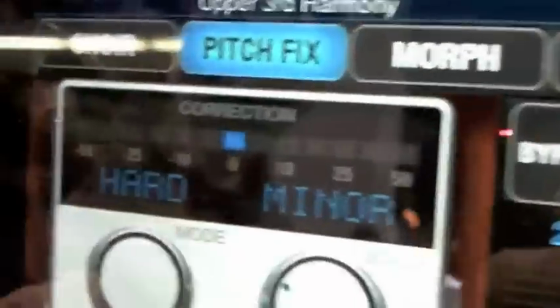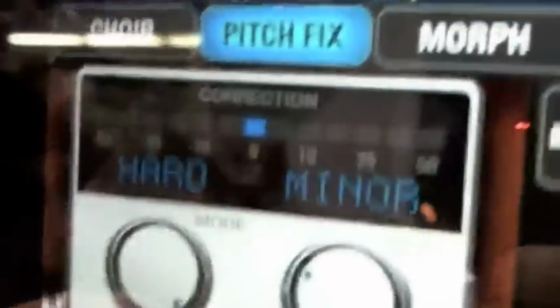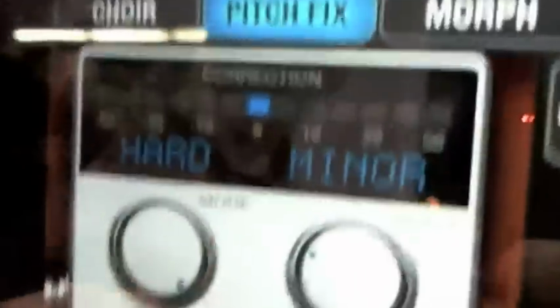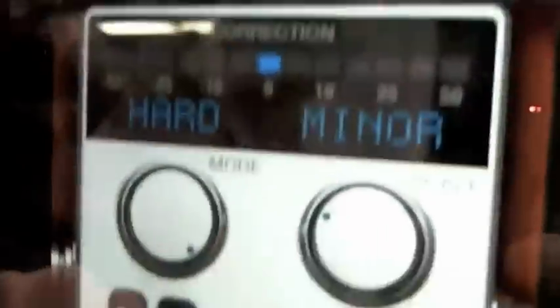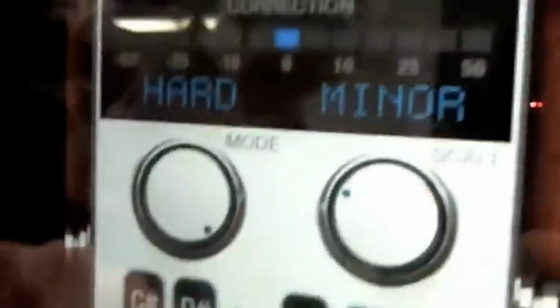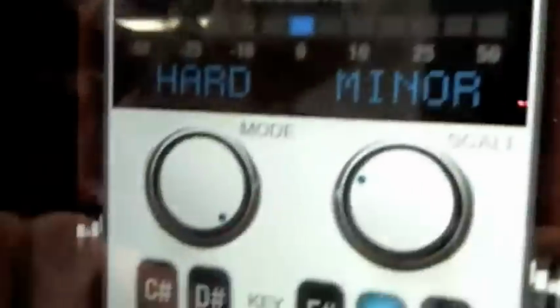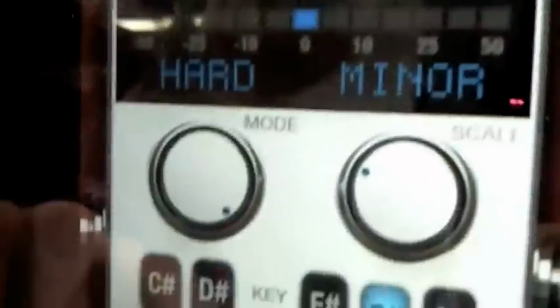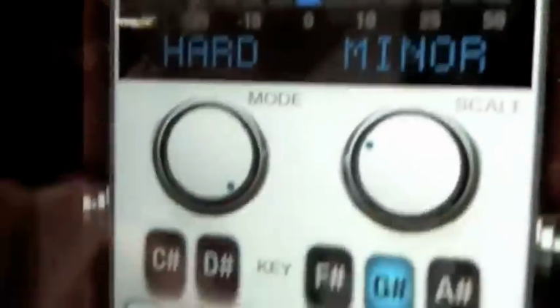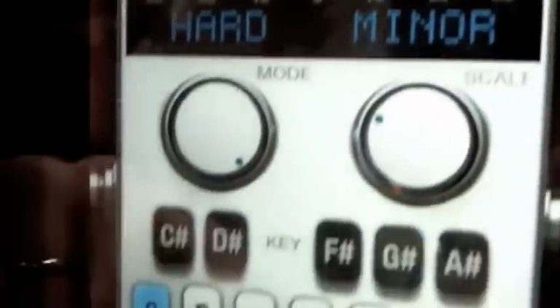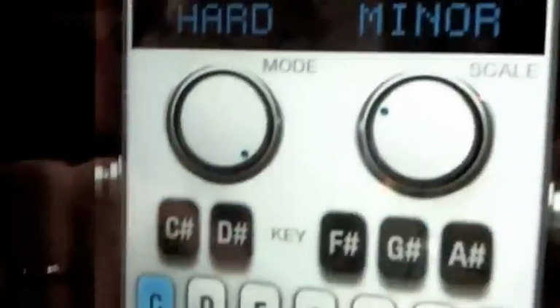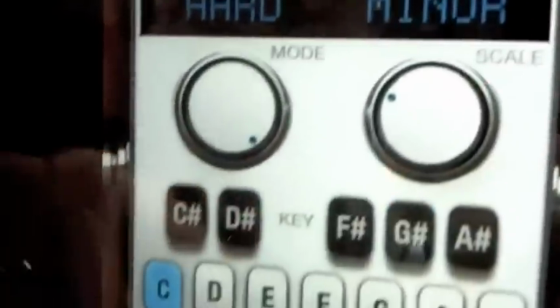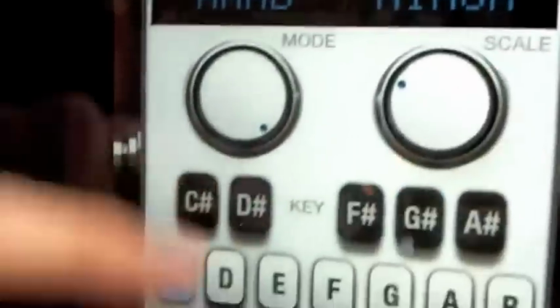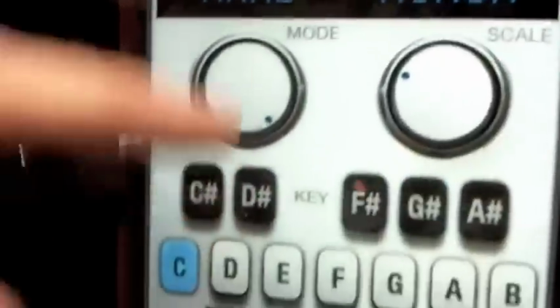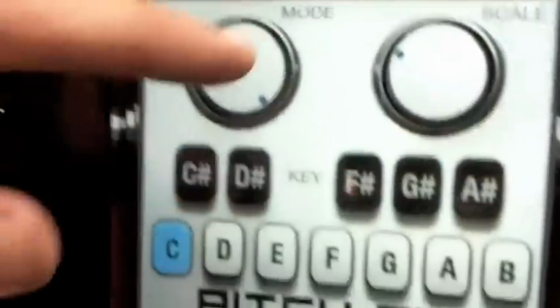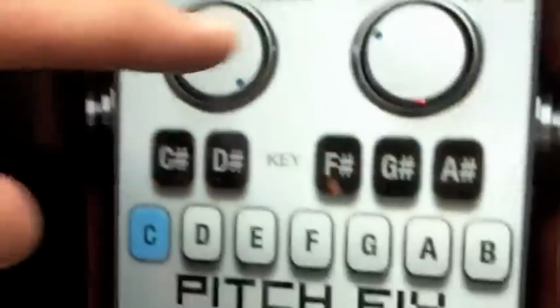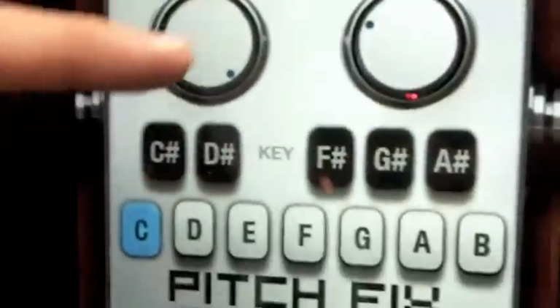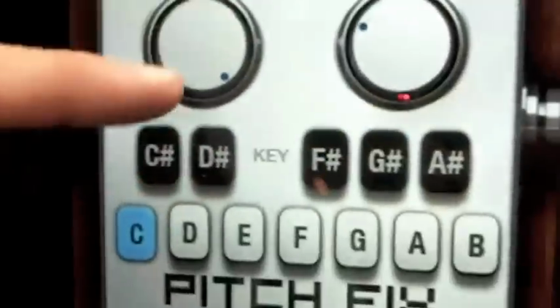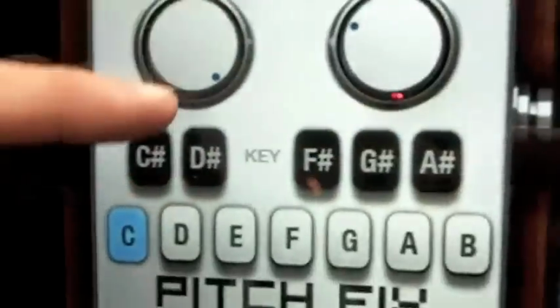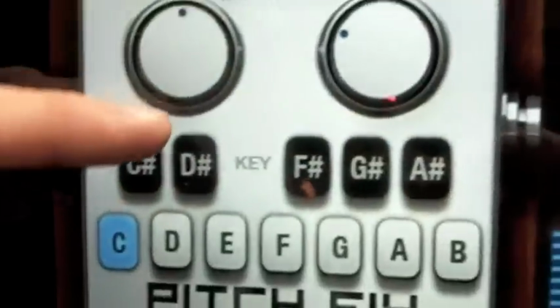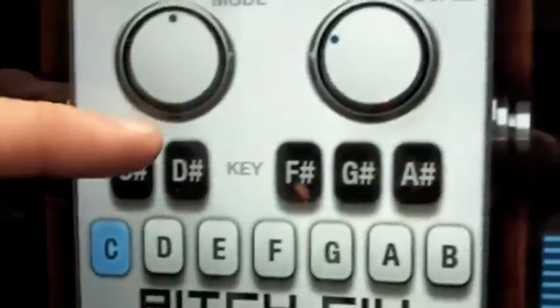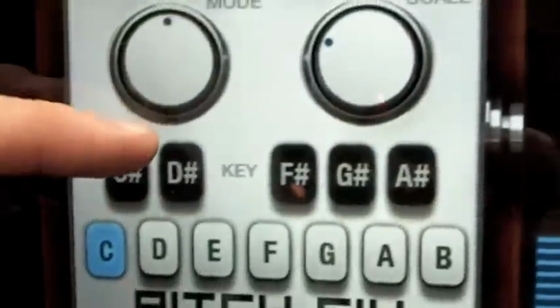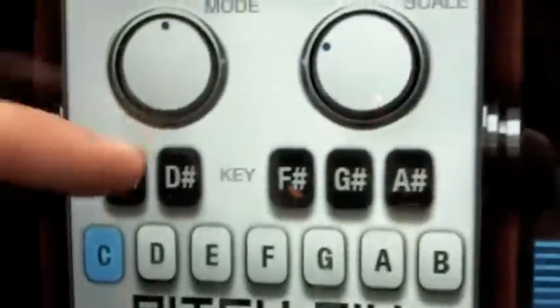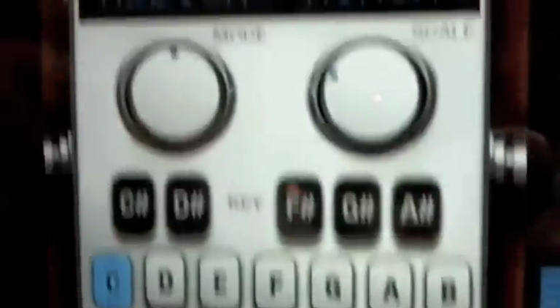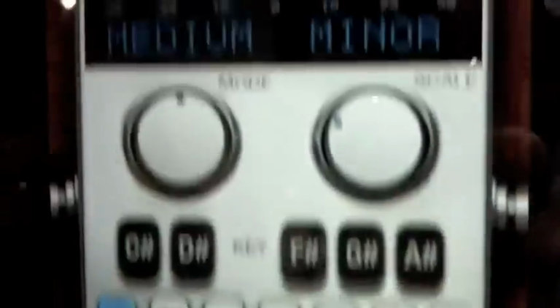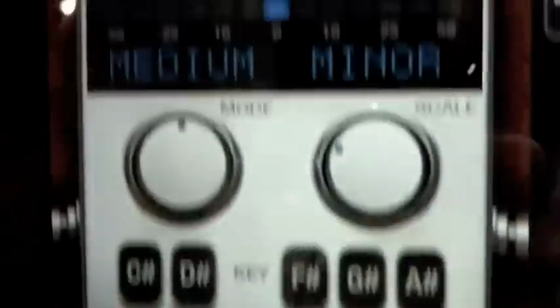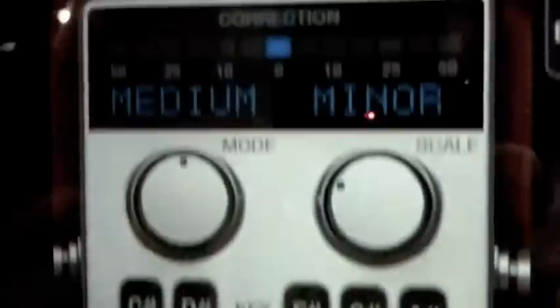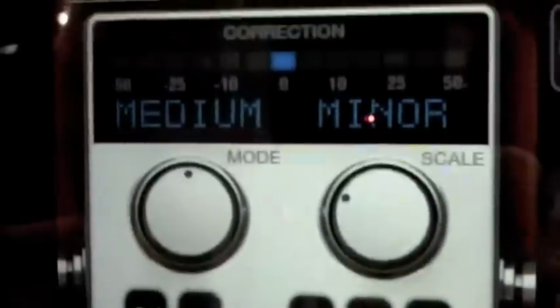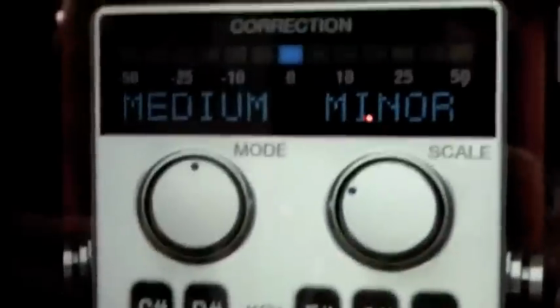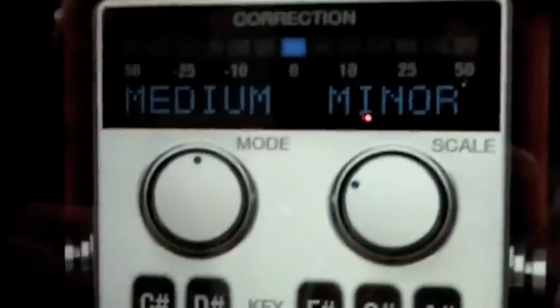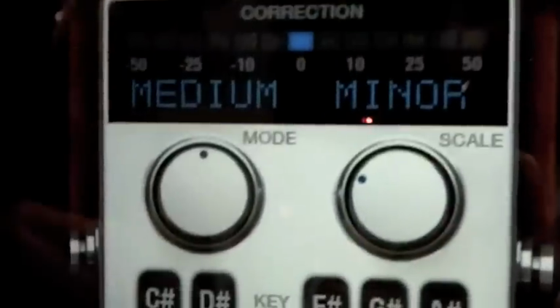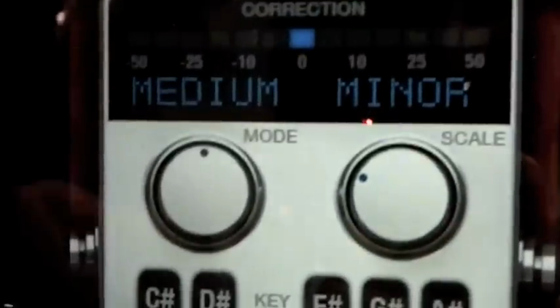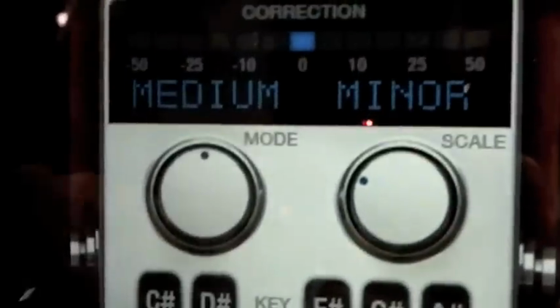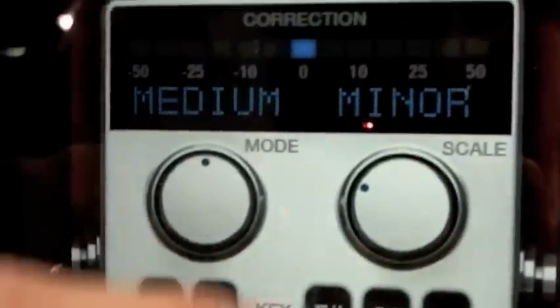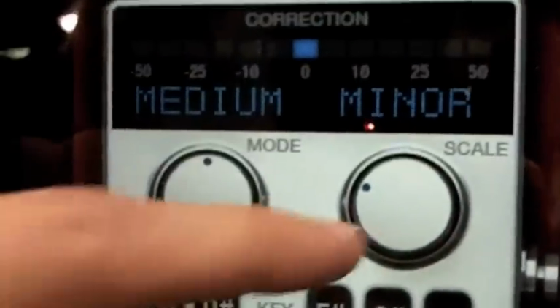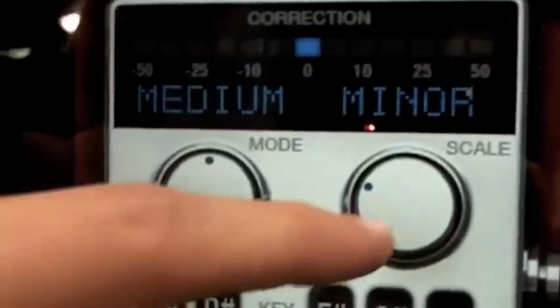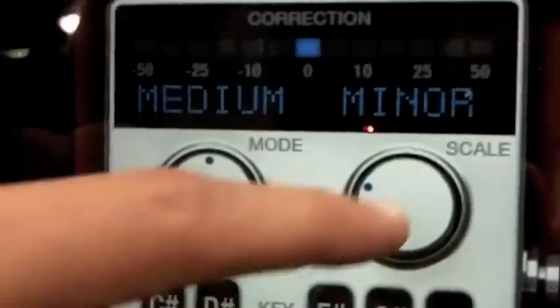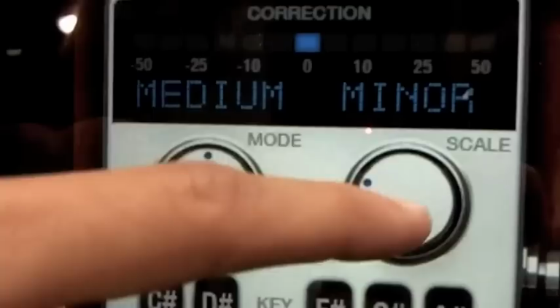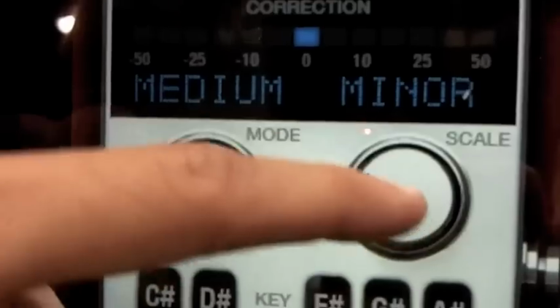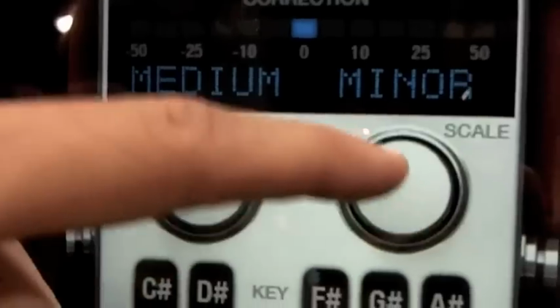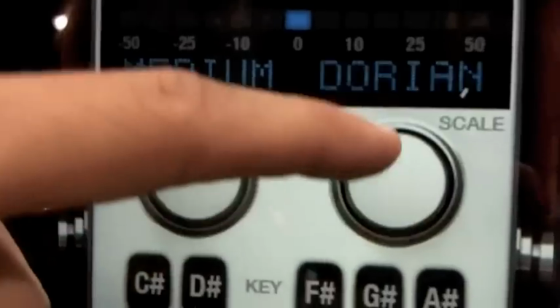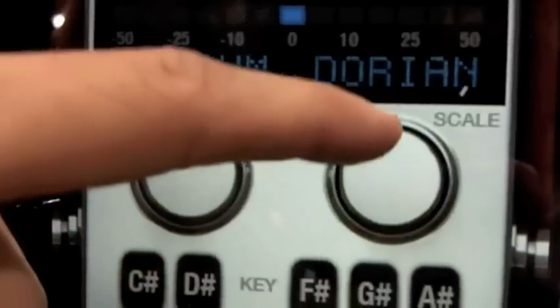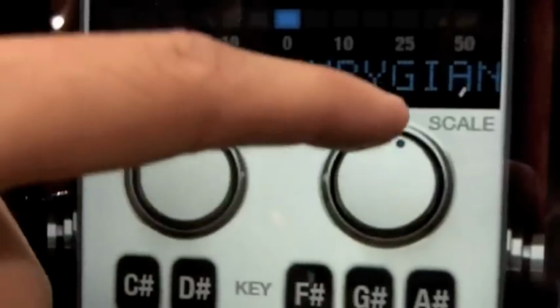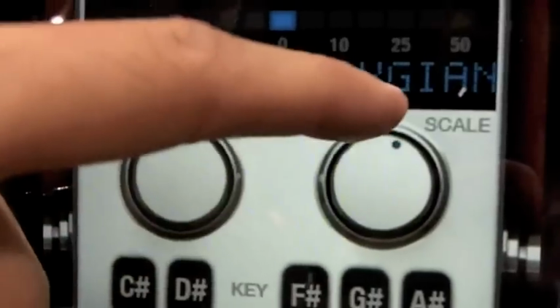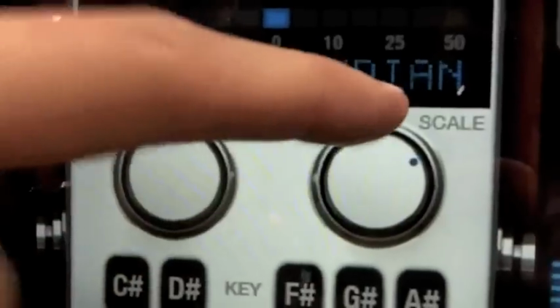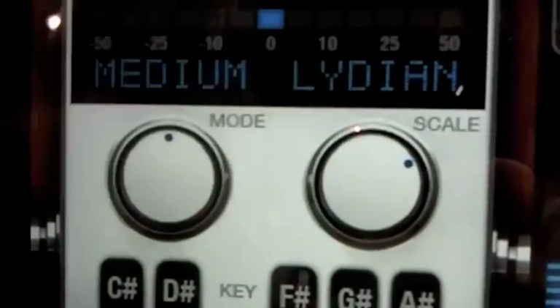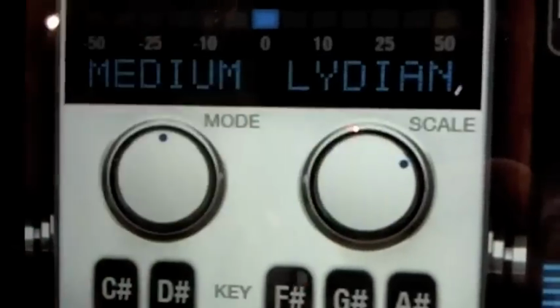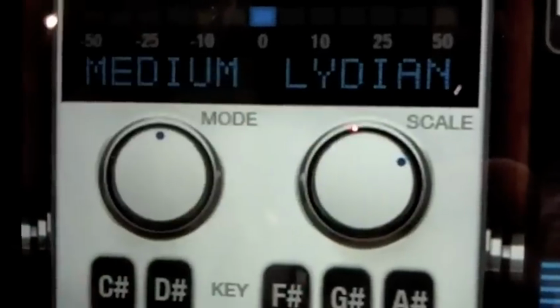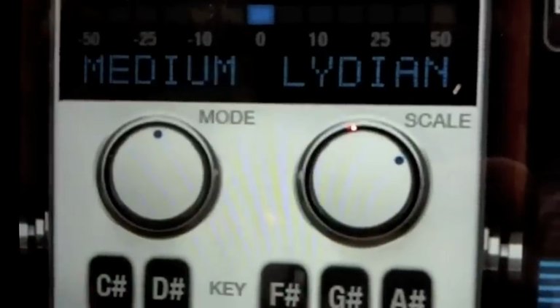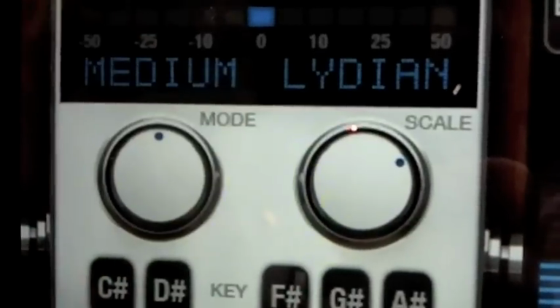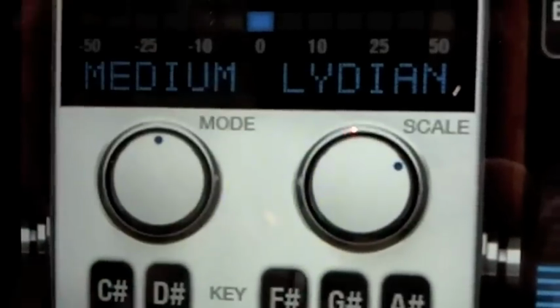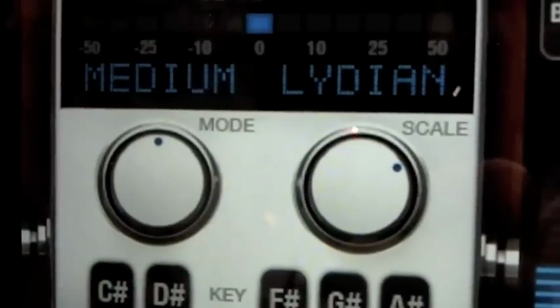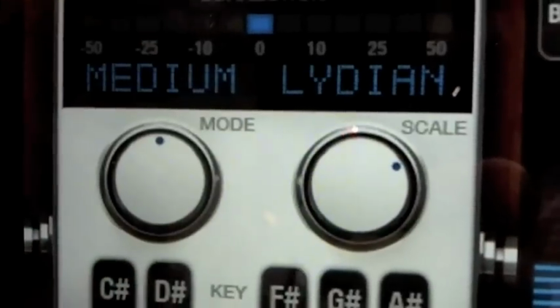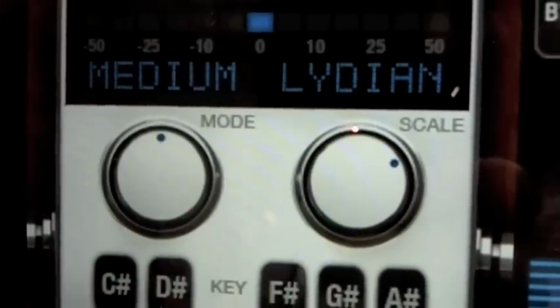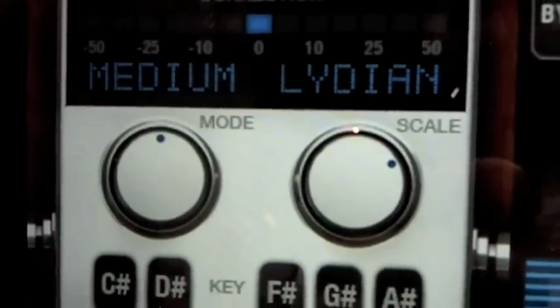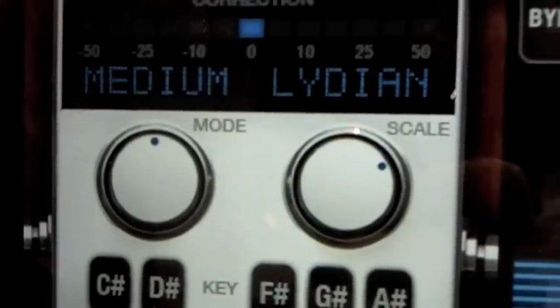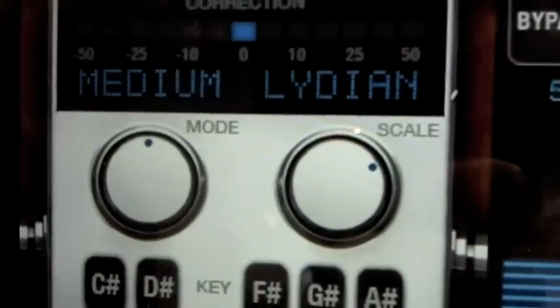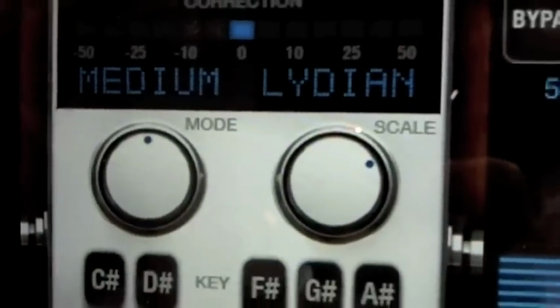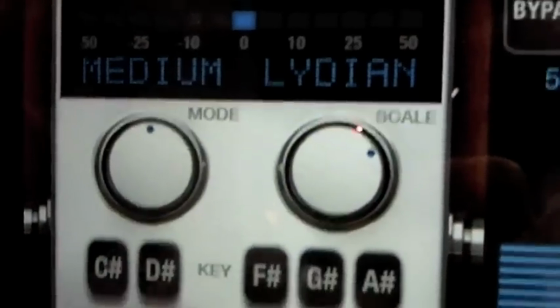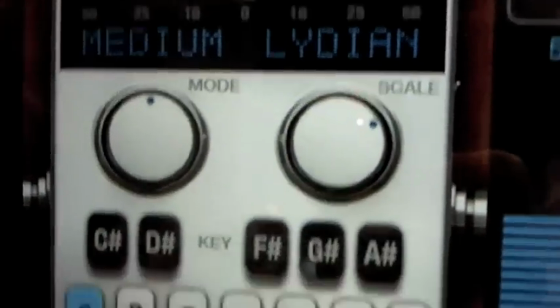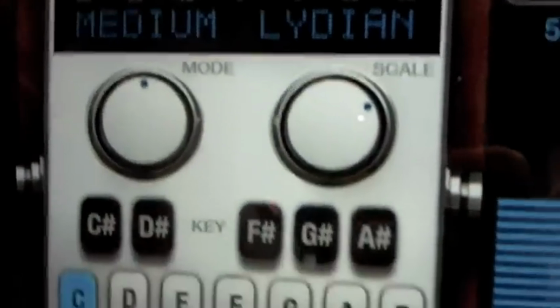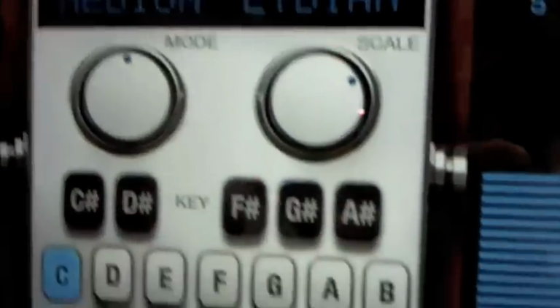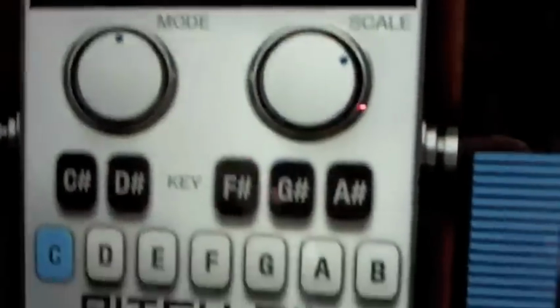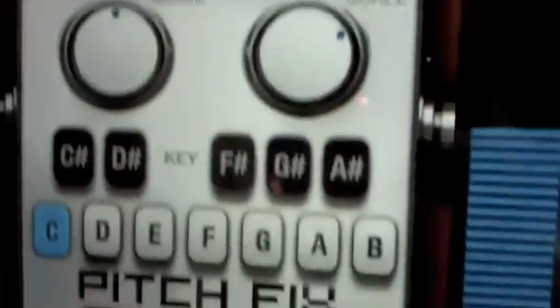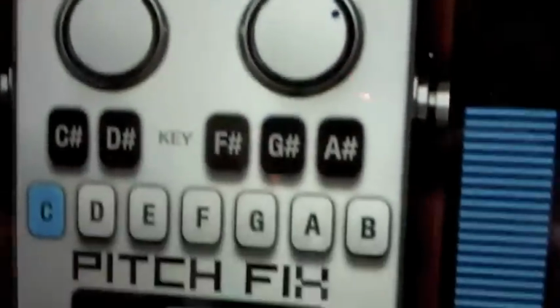You have your pitch correction, so you select your key. We're going to aim to correct — select your scale, start singing. Very quick and easy.